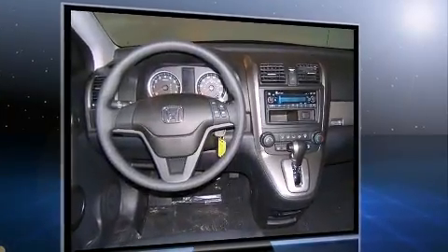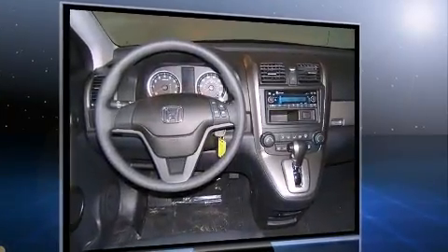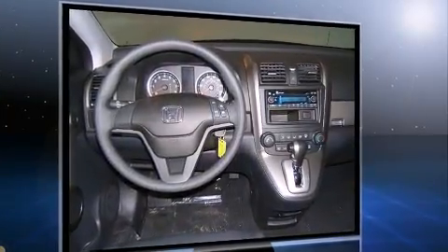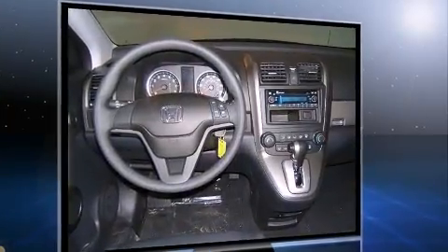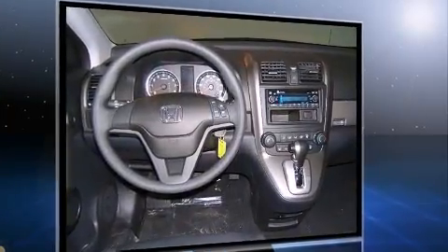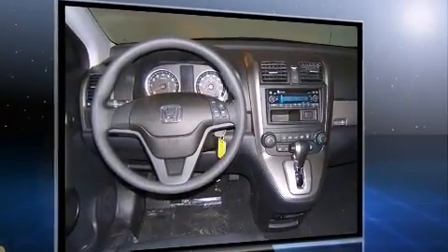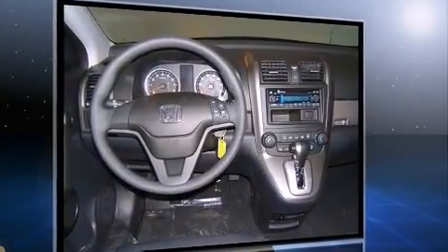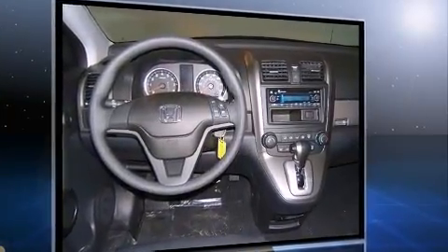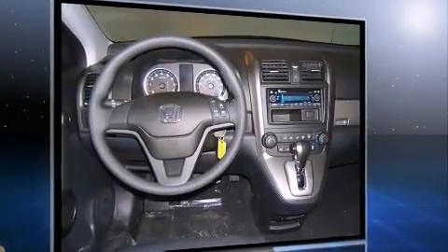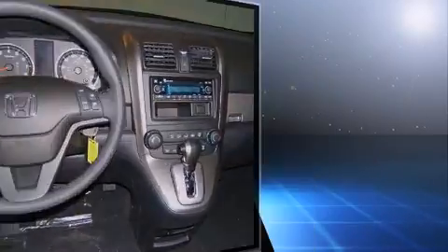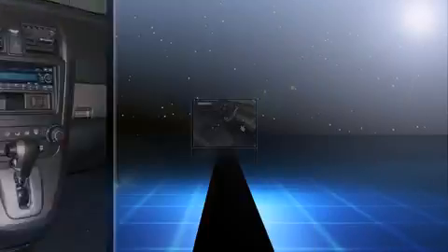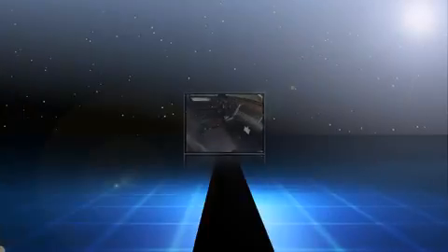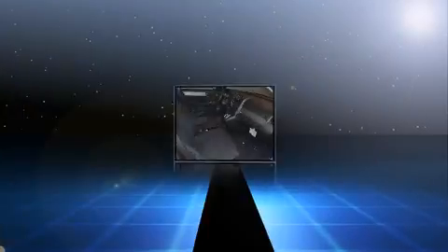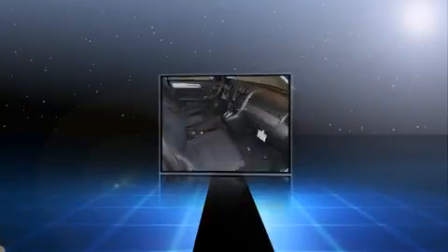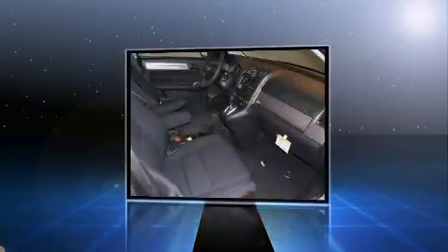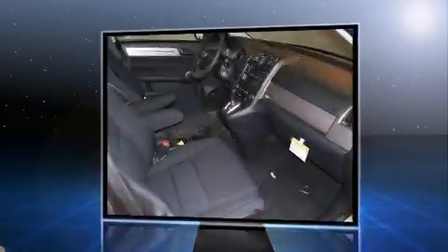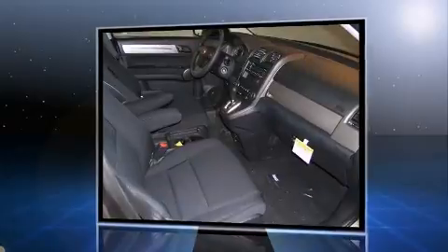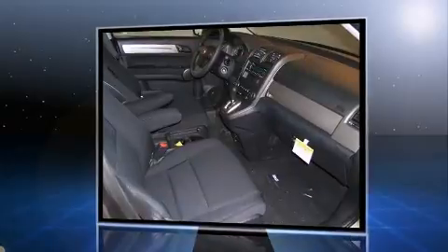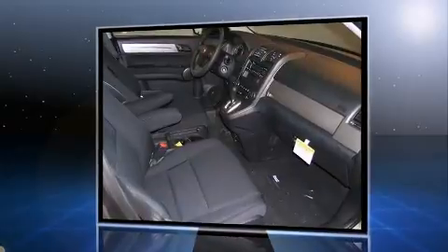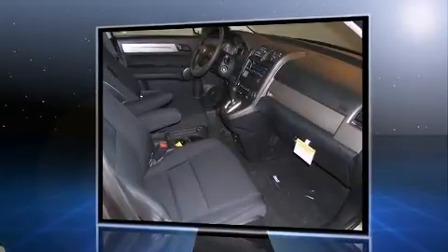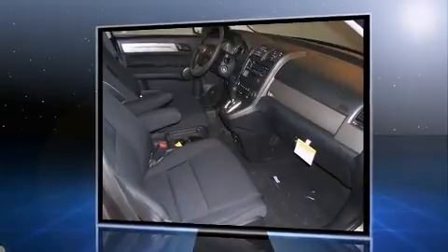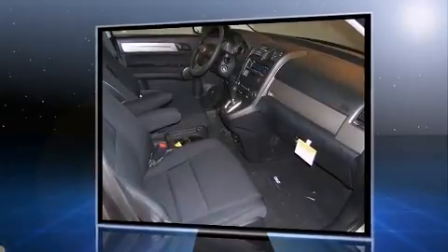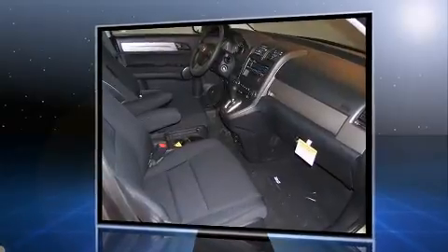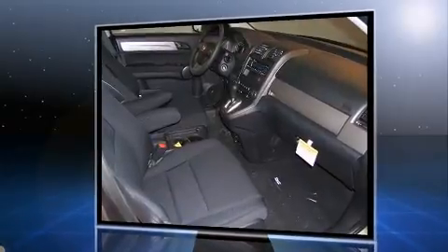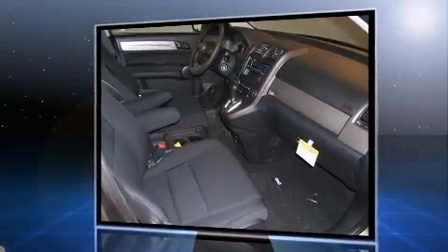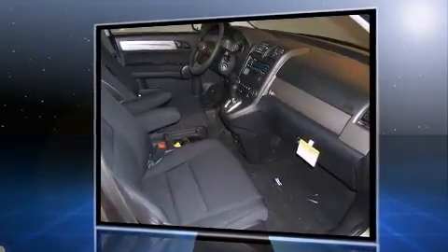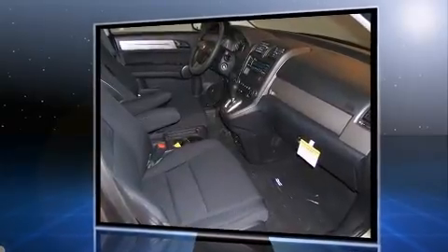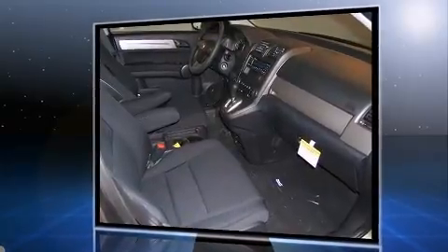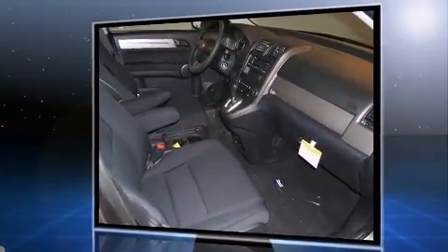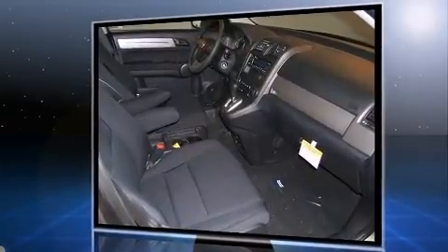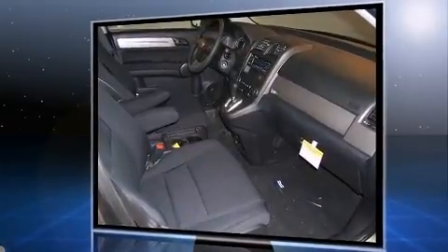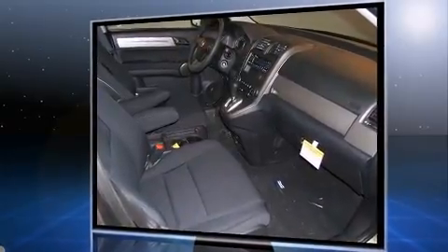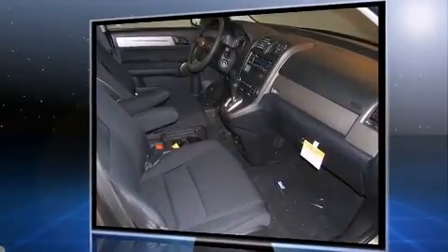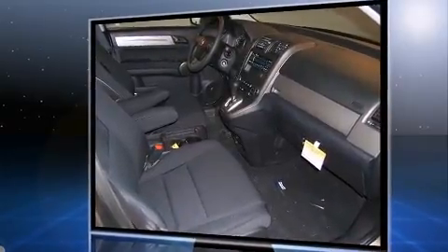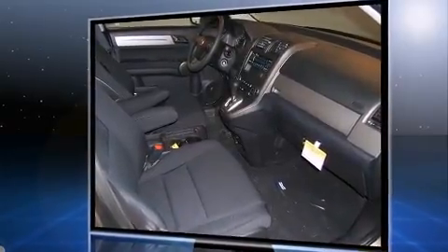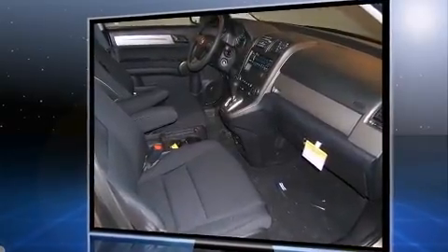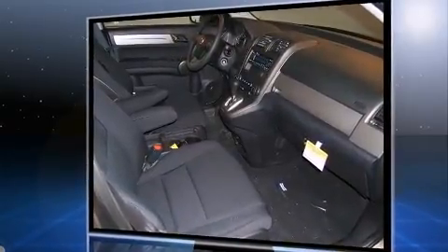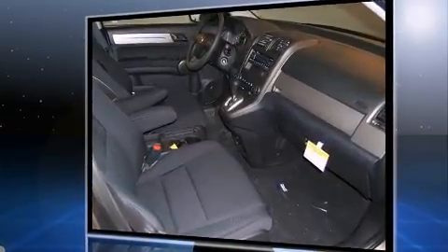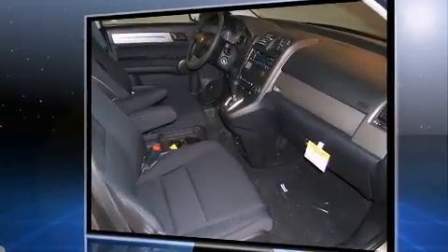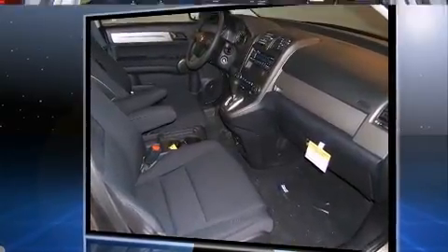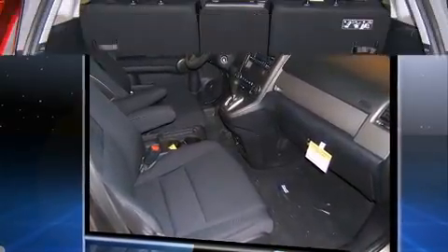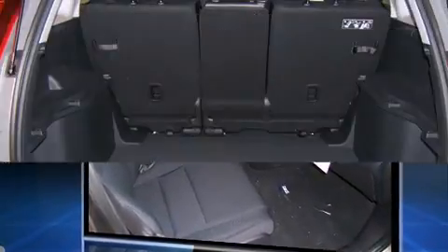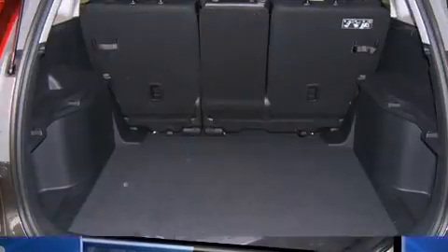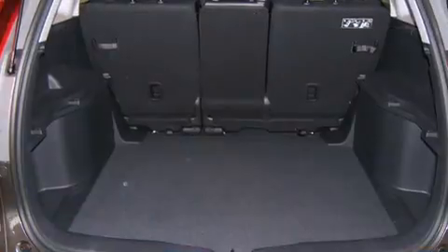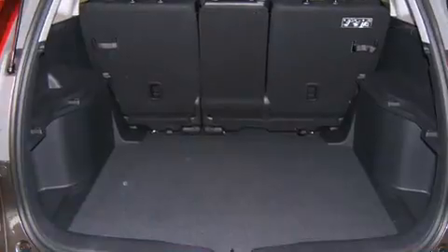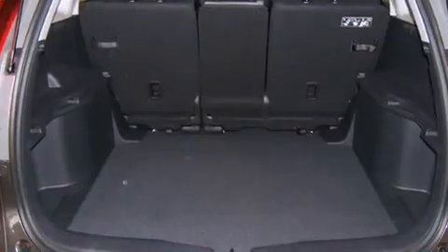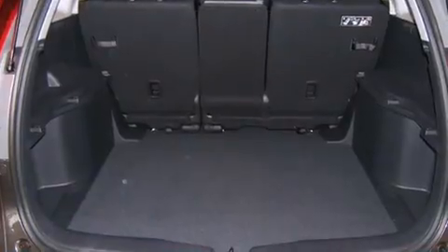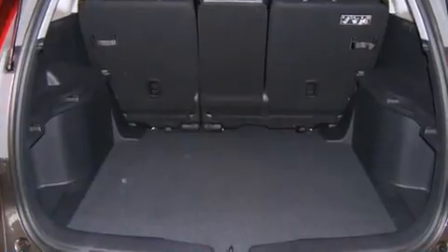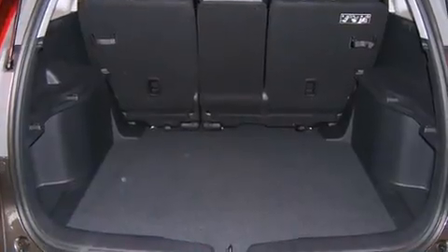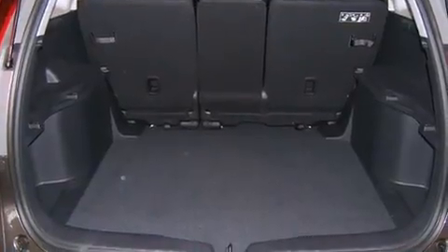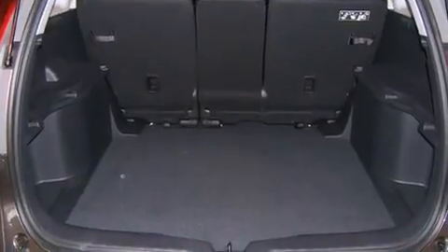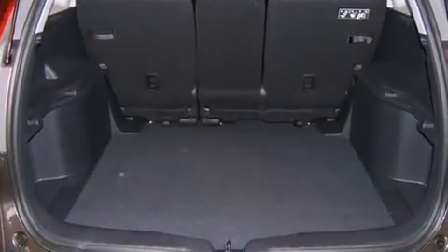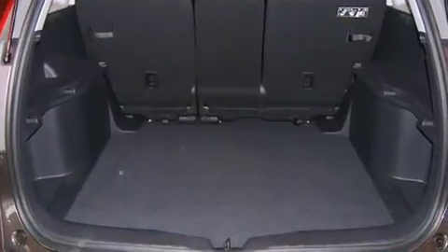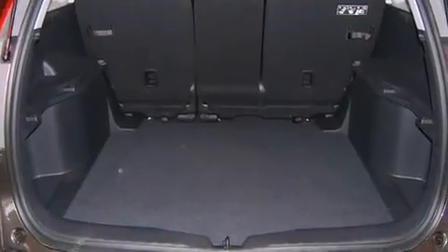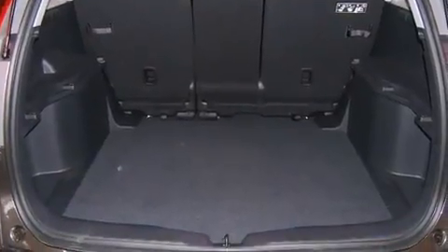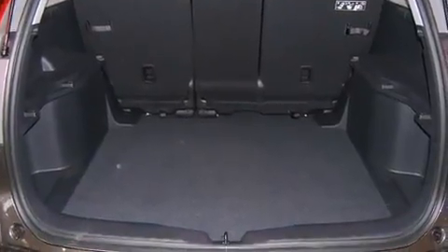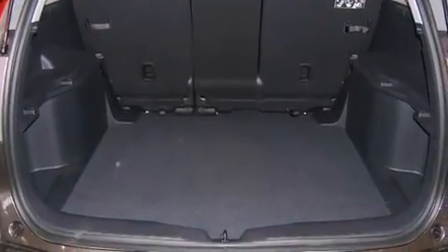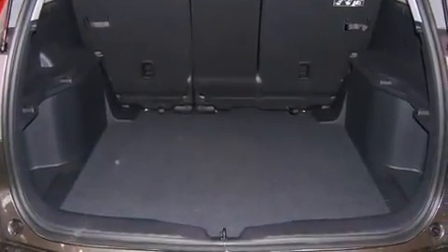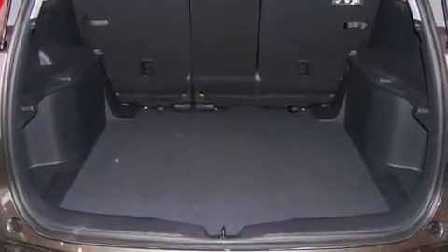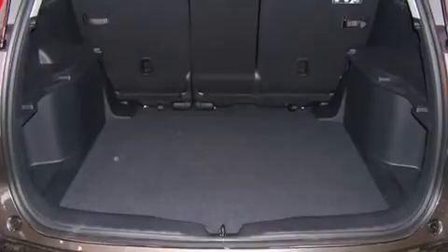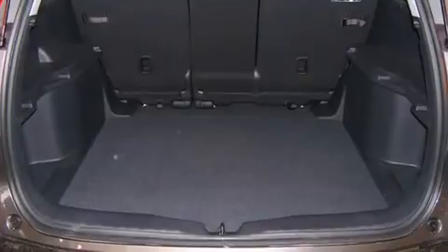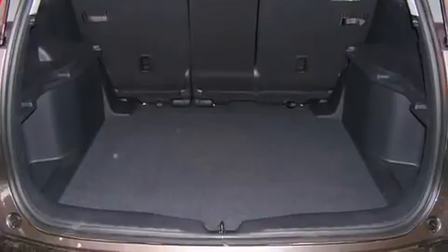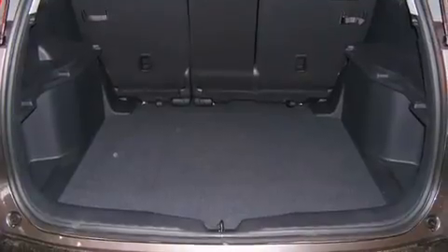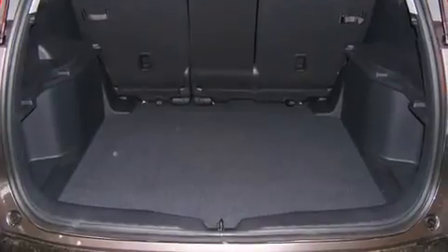Top features include remote keyless entry, a trip computer, tilt steering wheel, and a split folding rear seat.